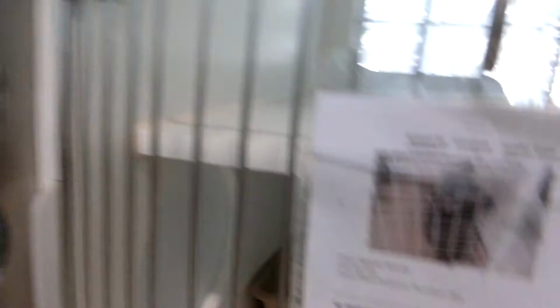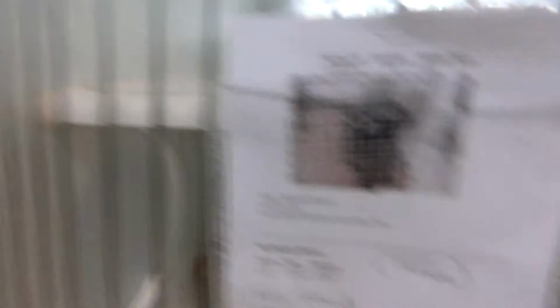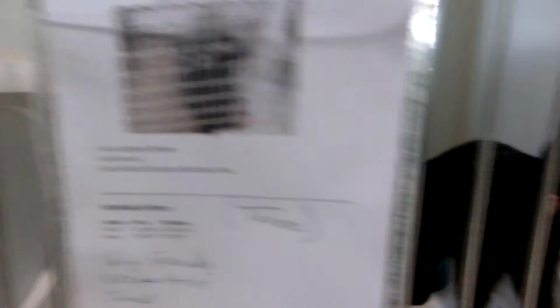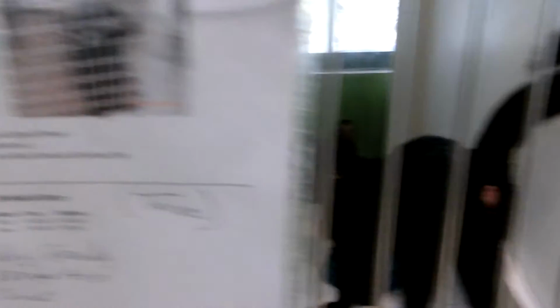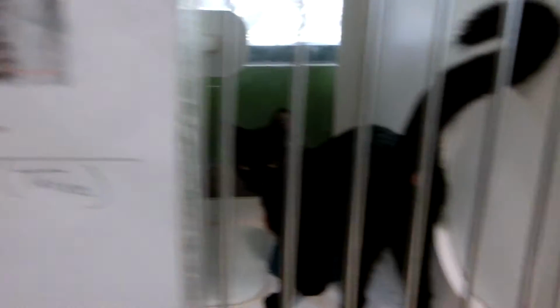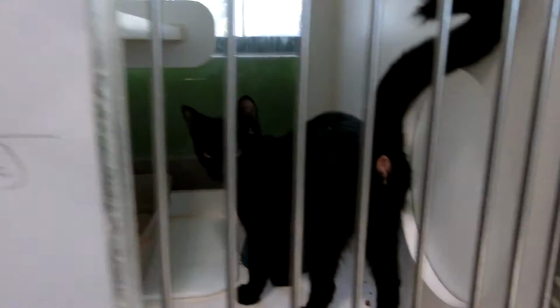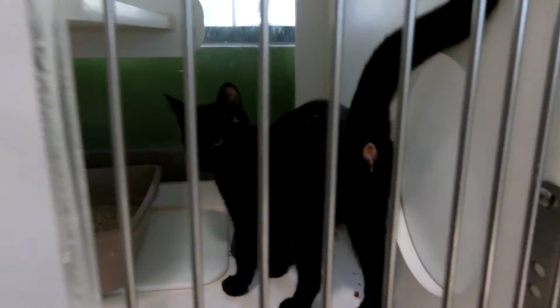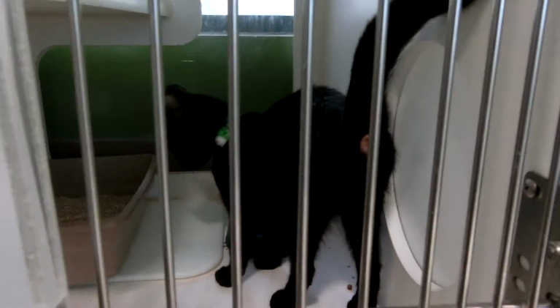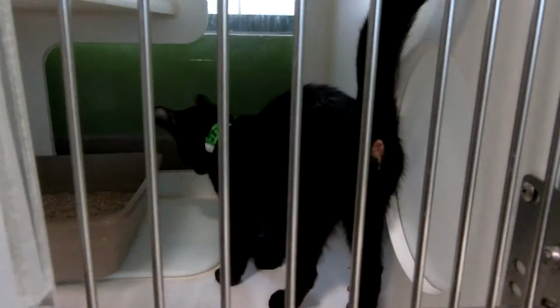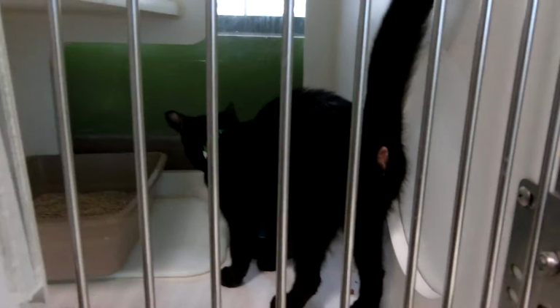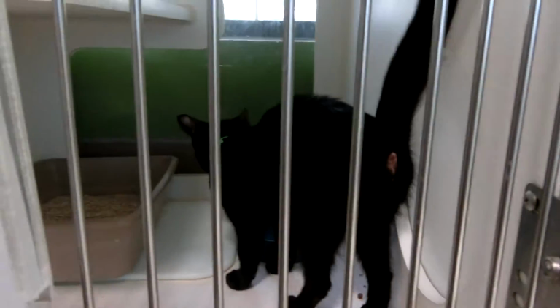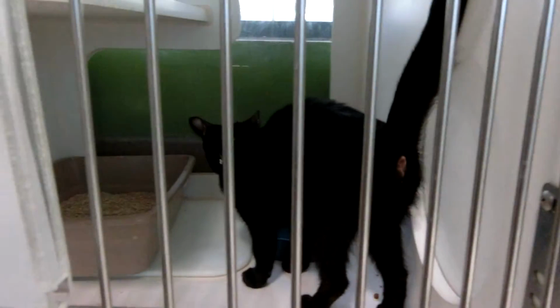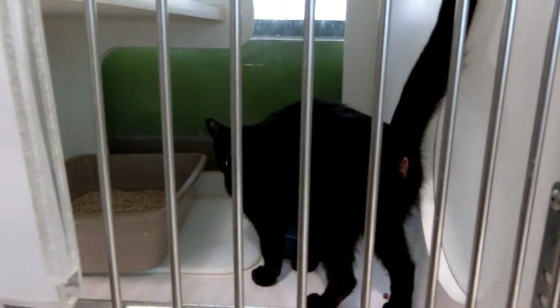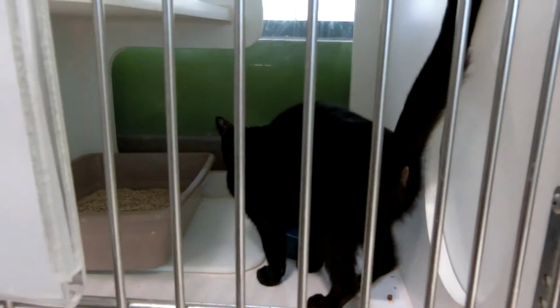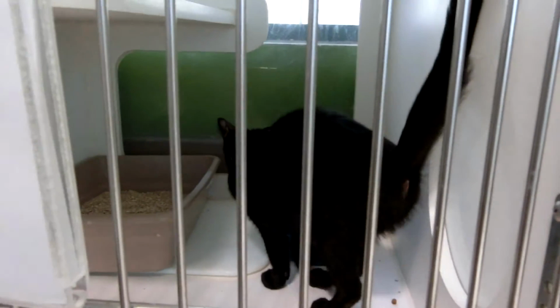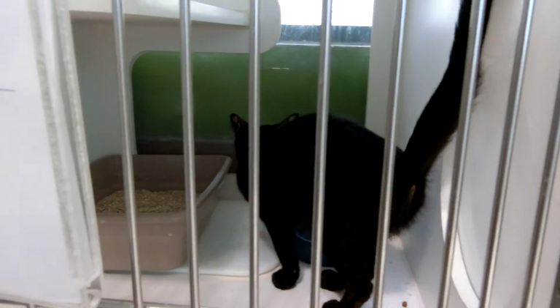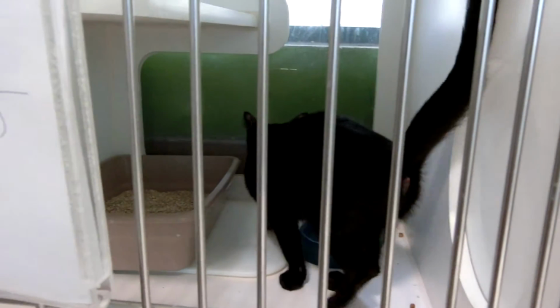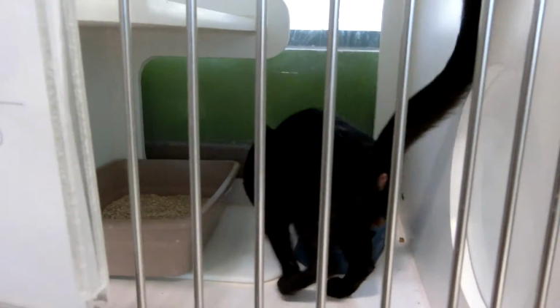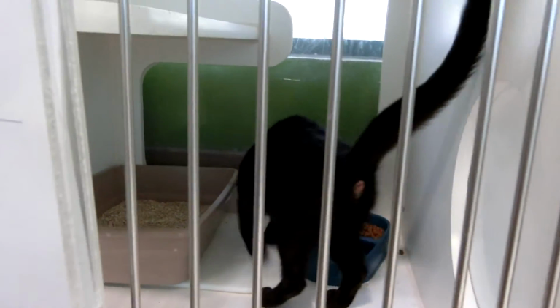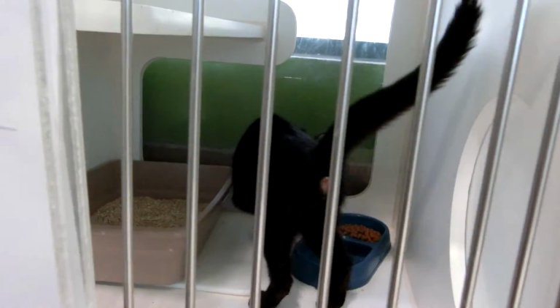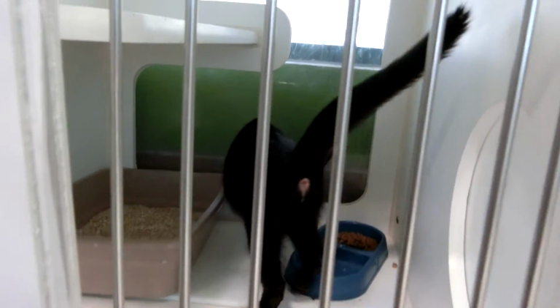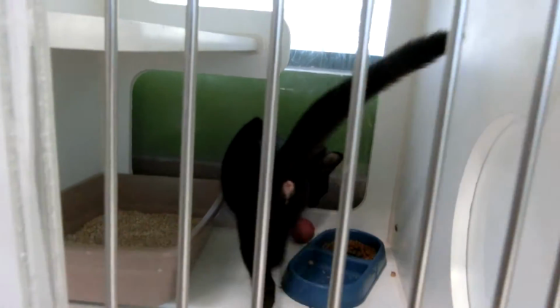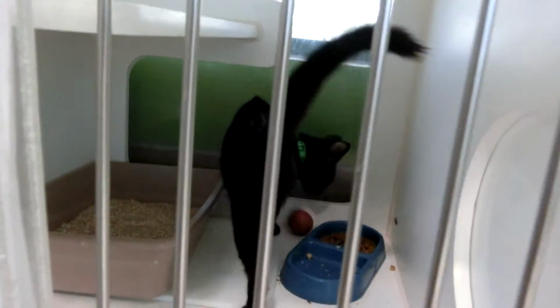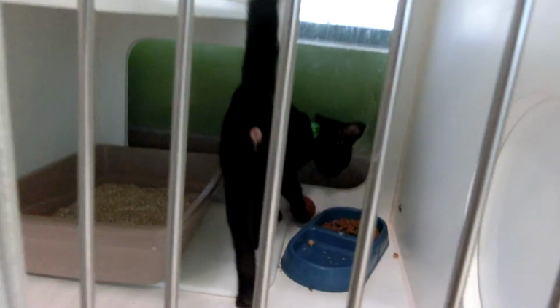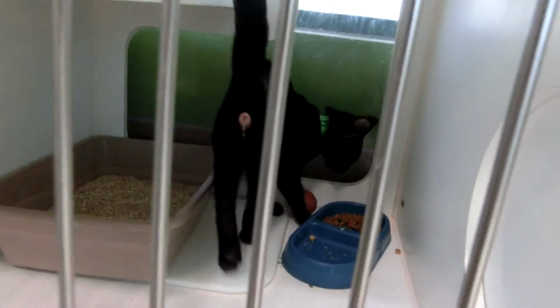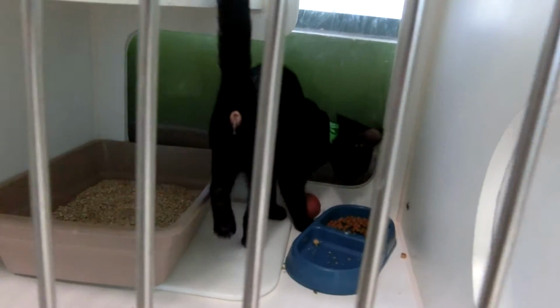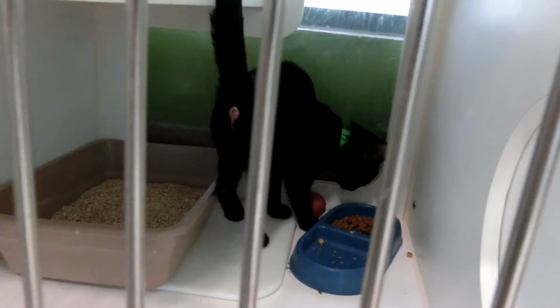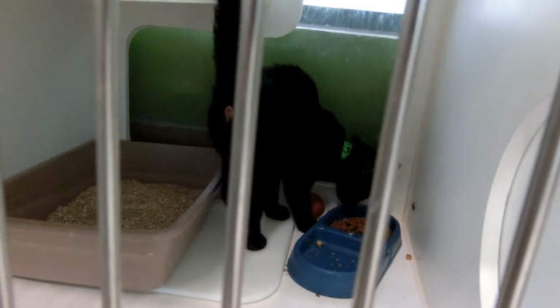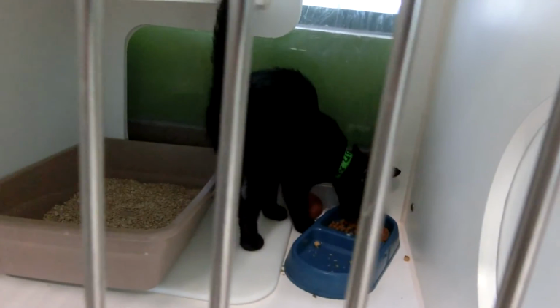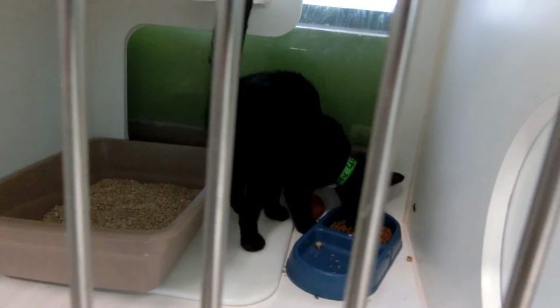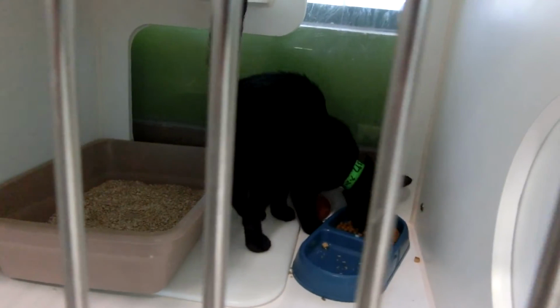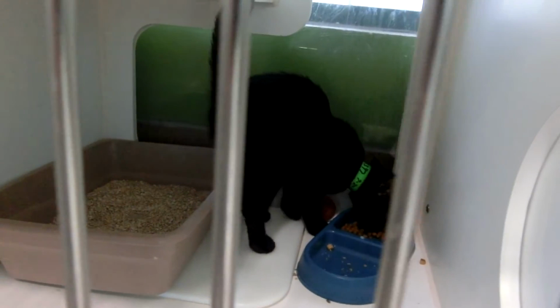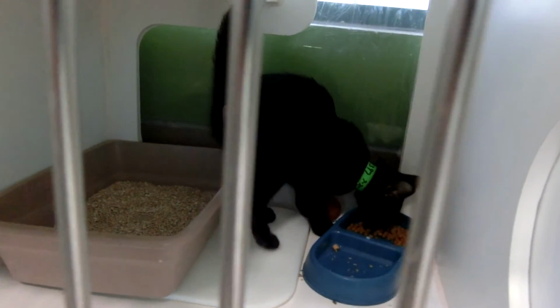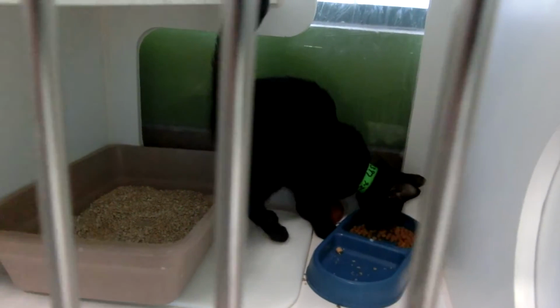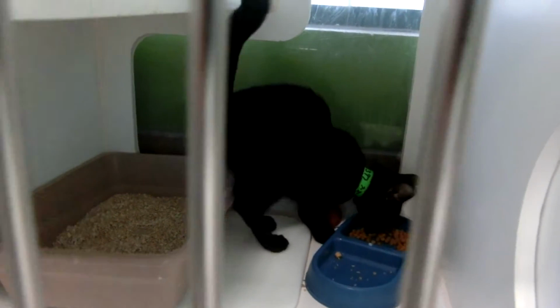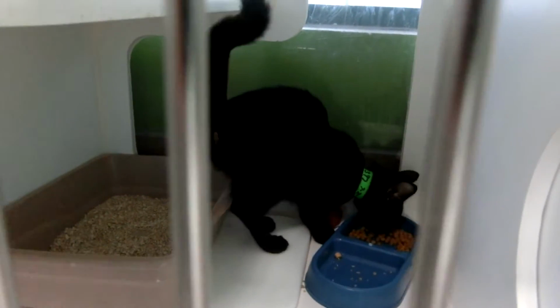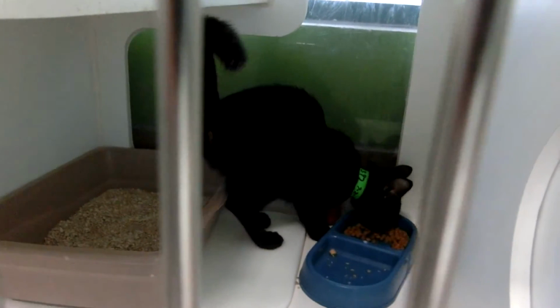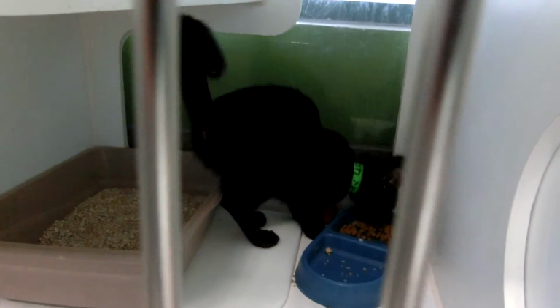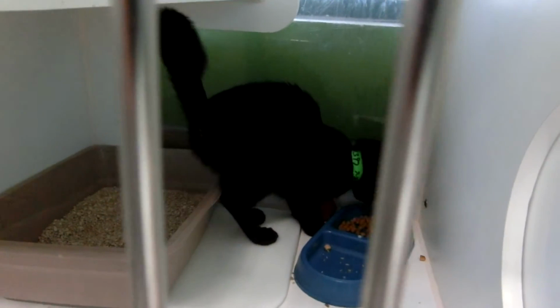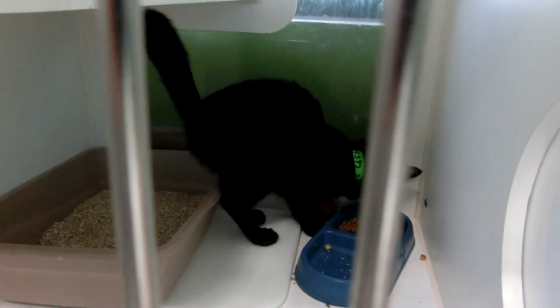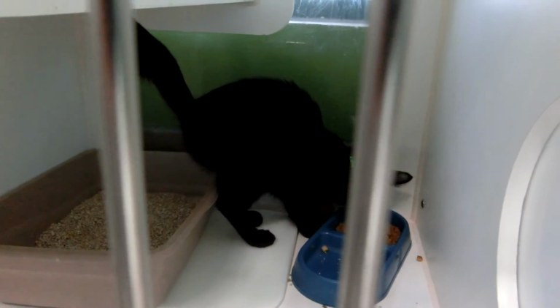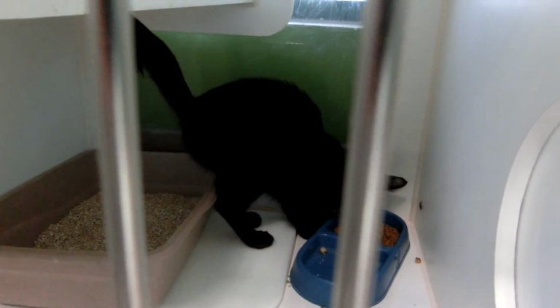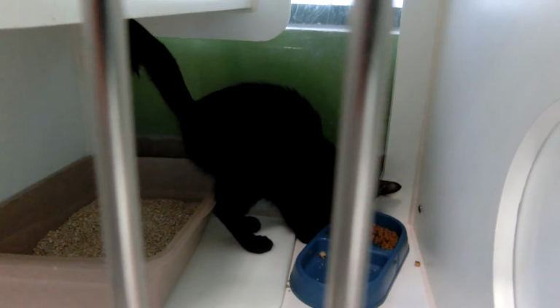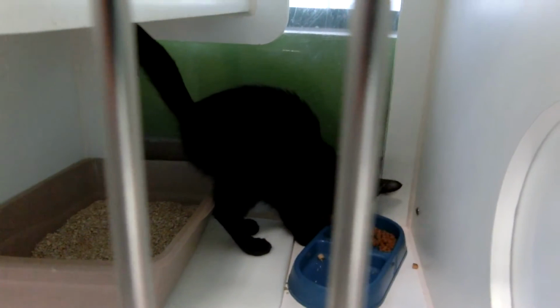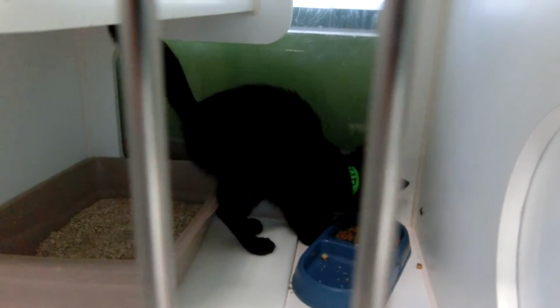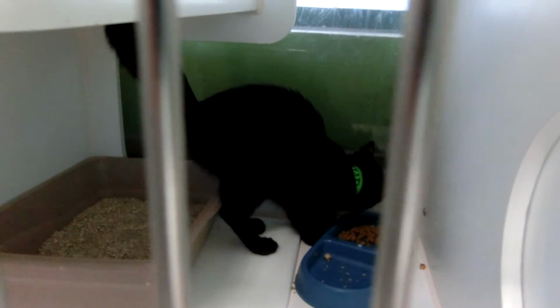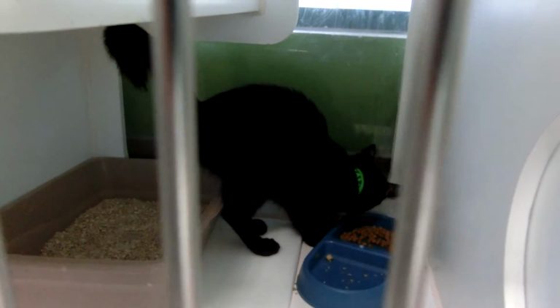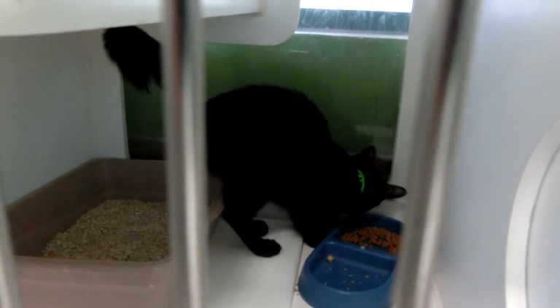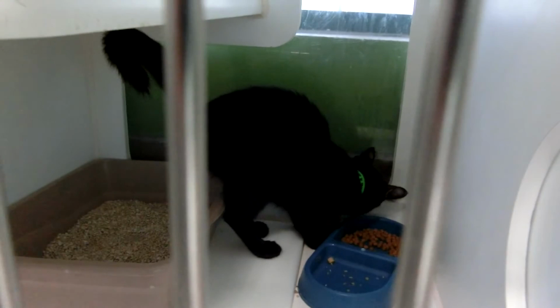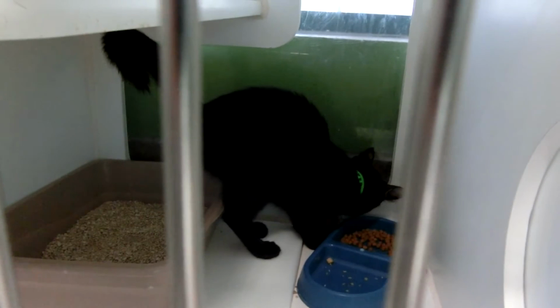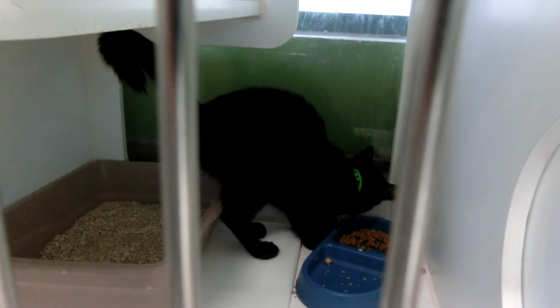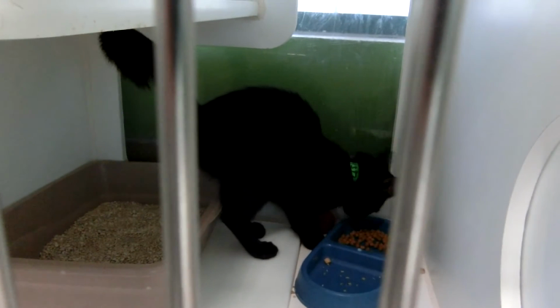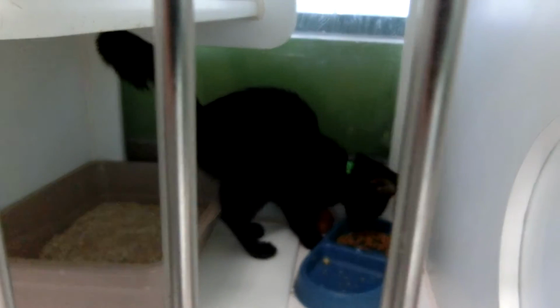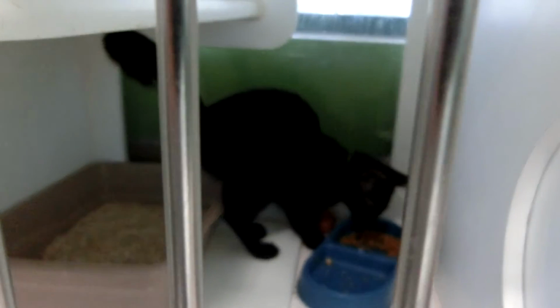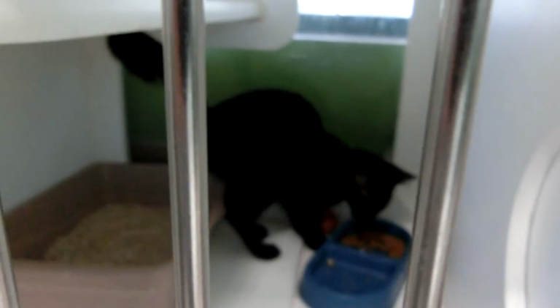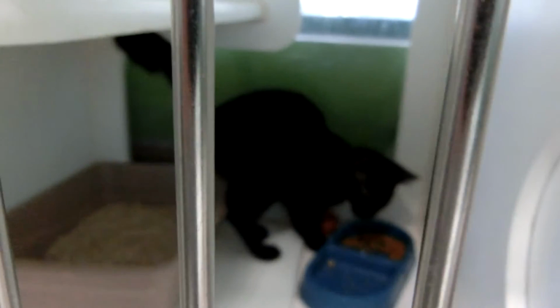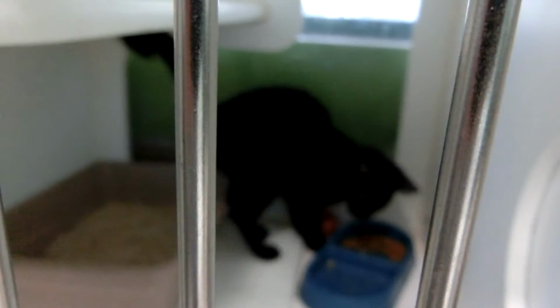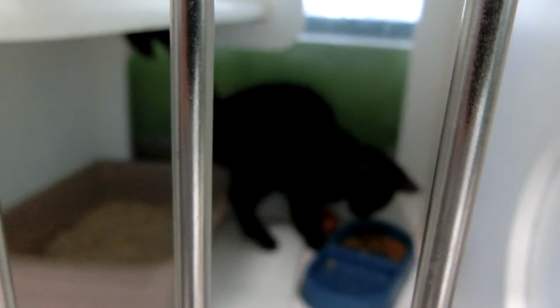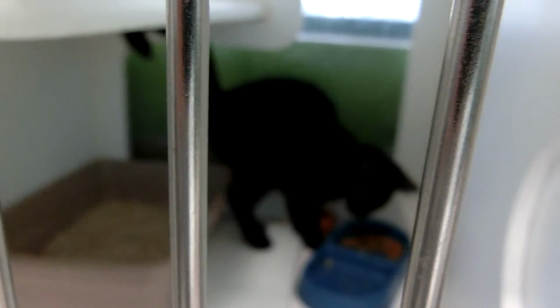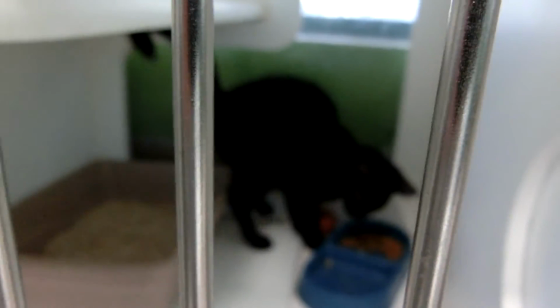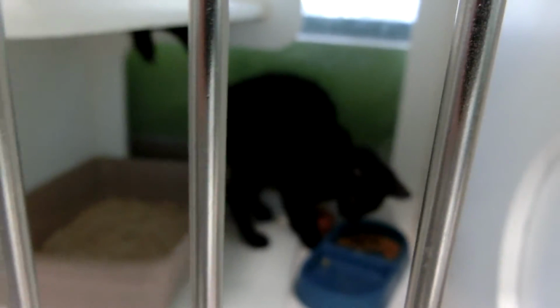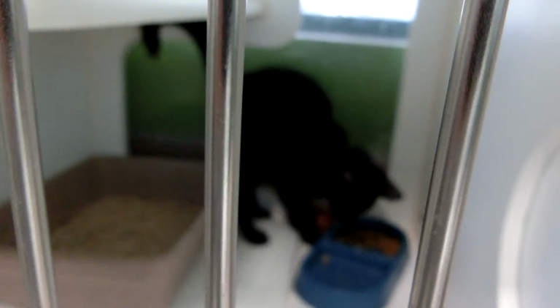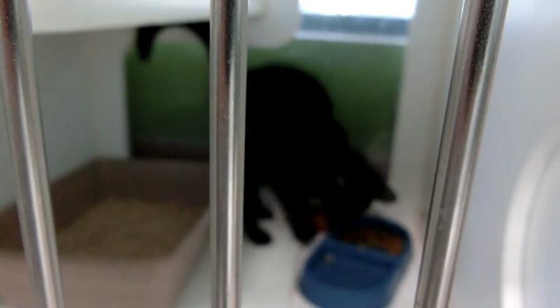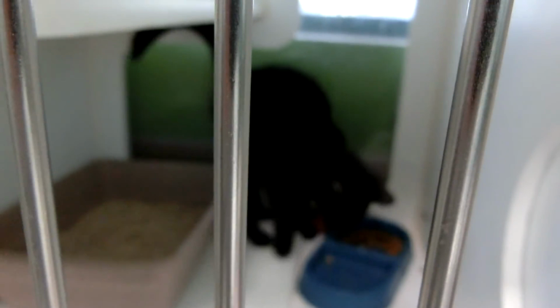Trixie is very friendly — a 4-month-old female.